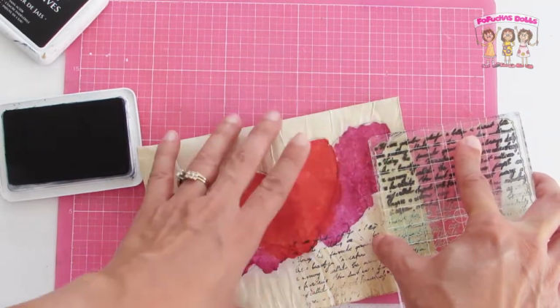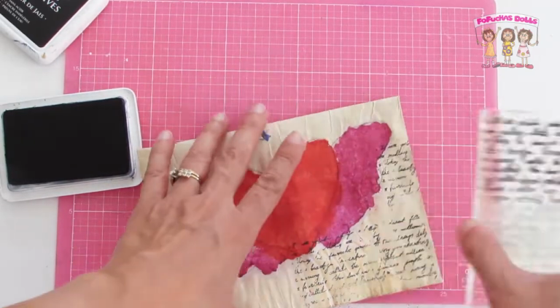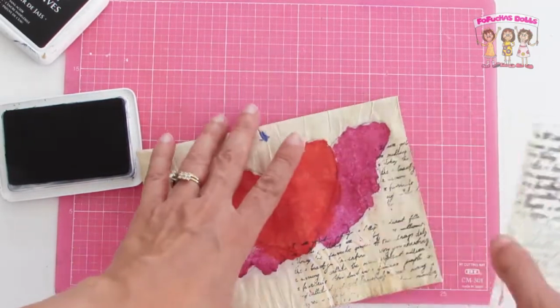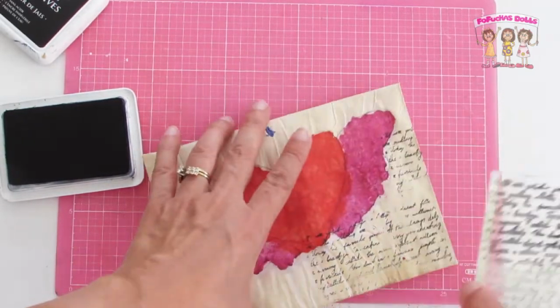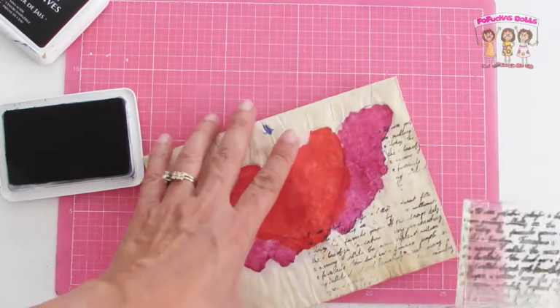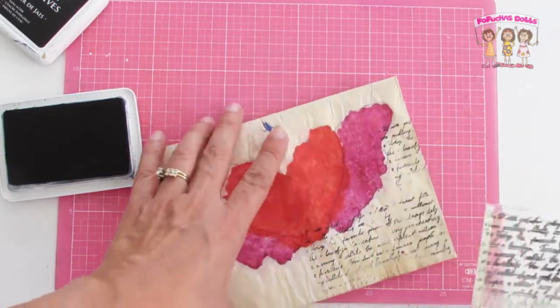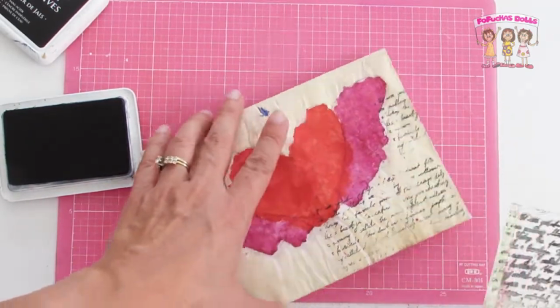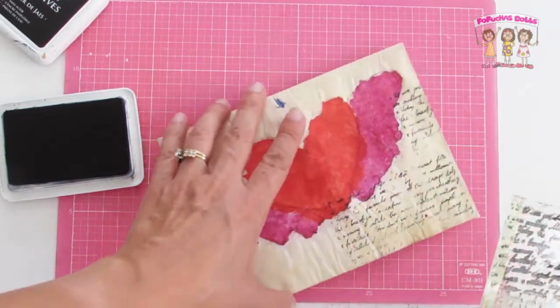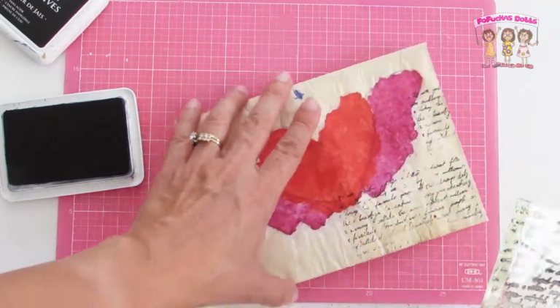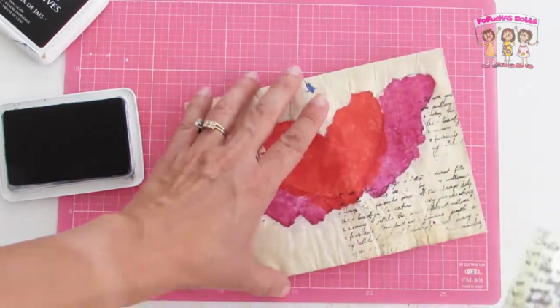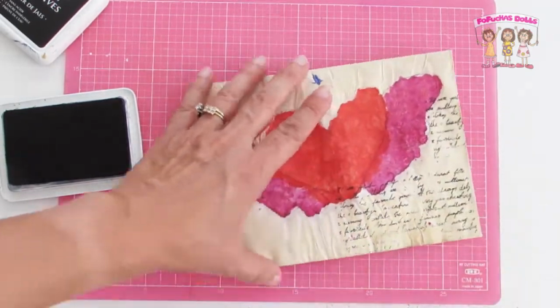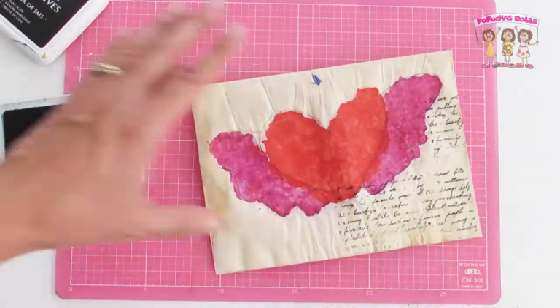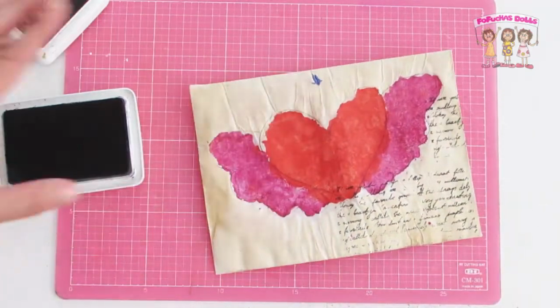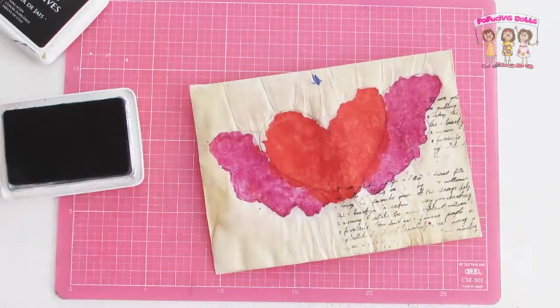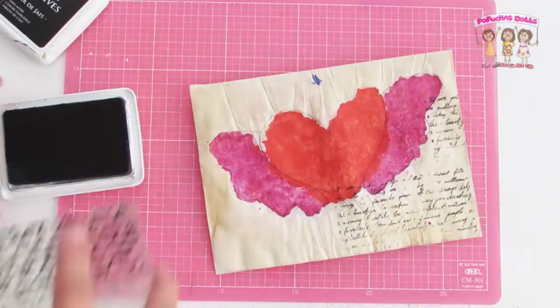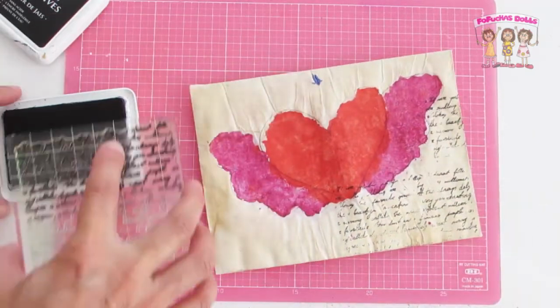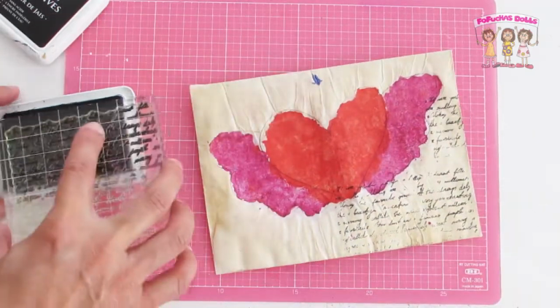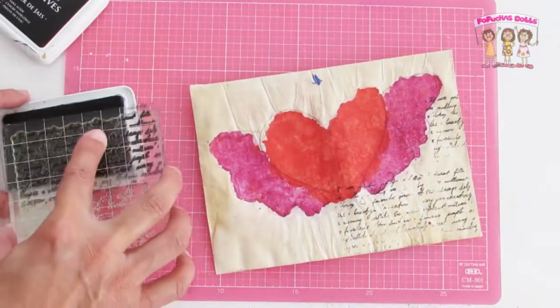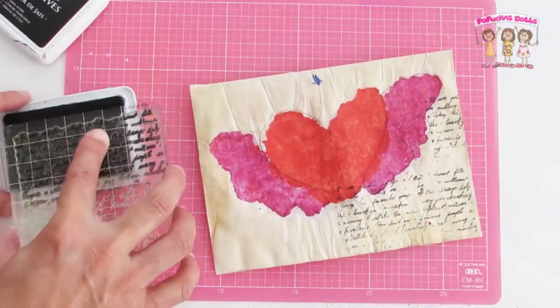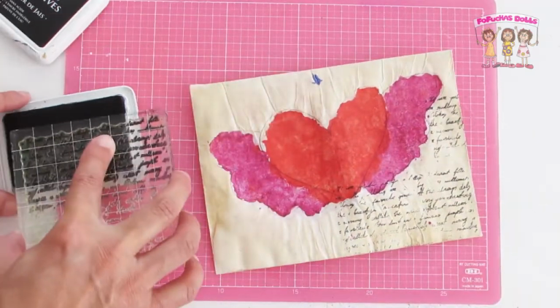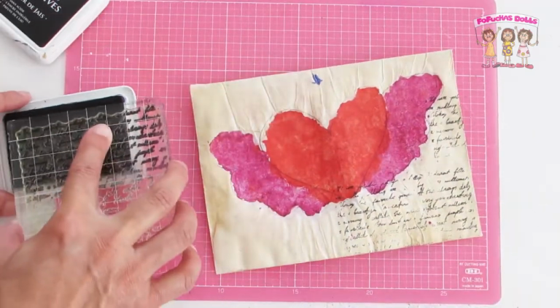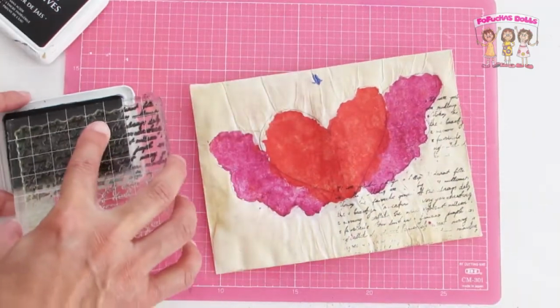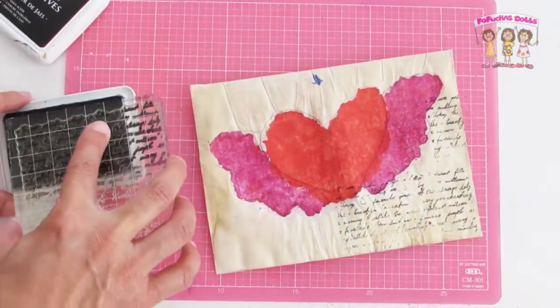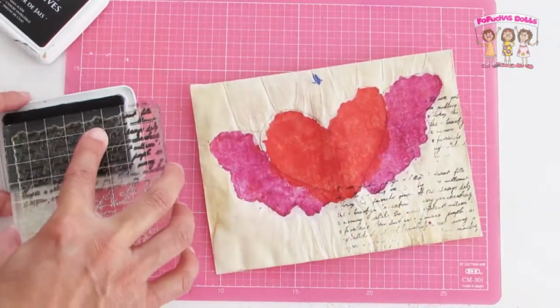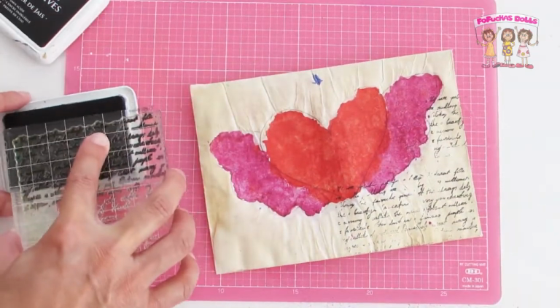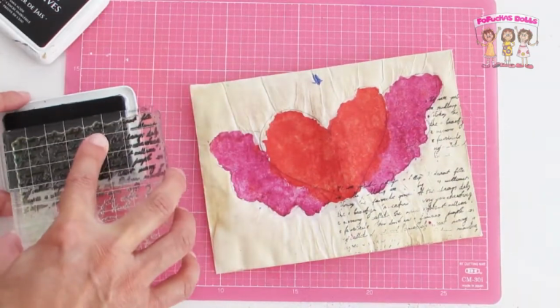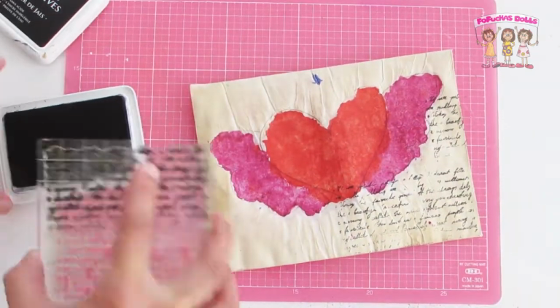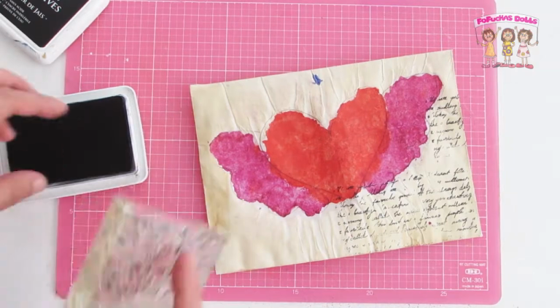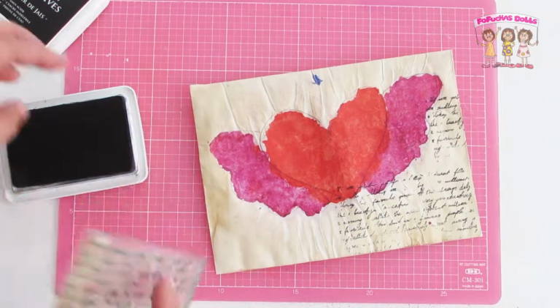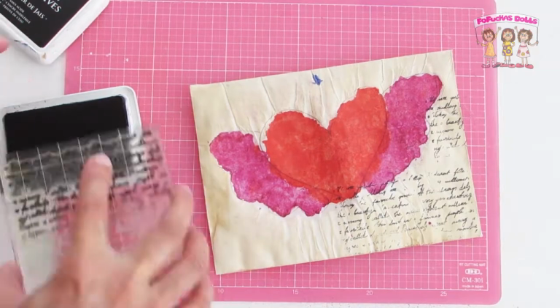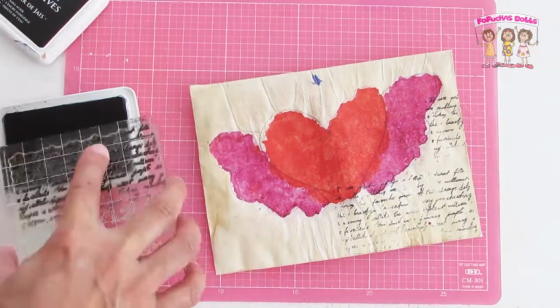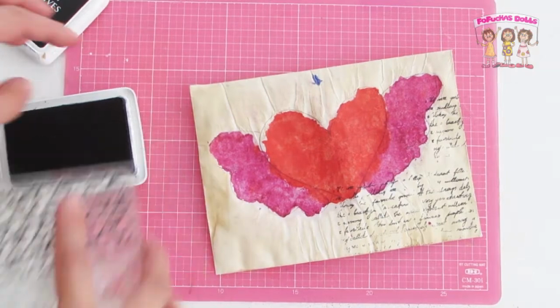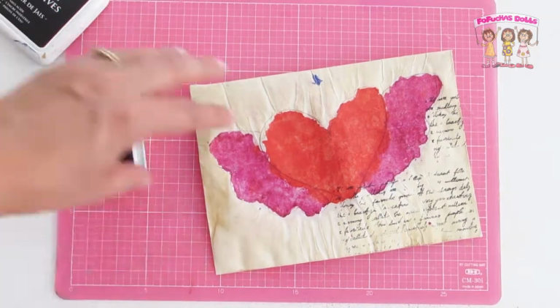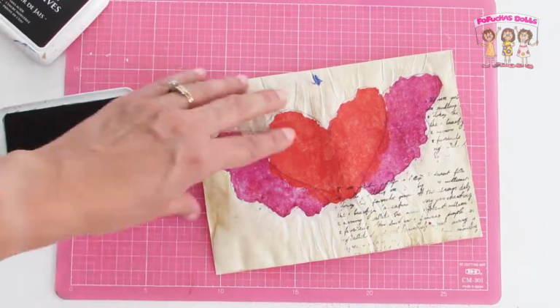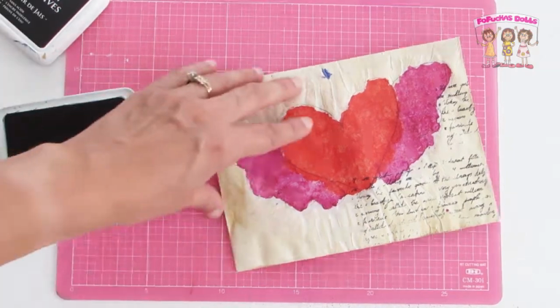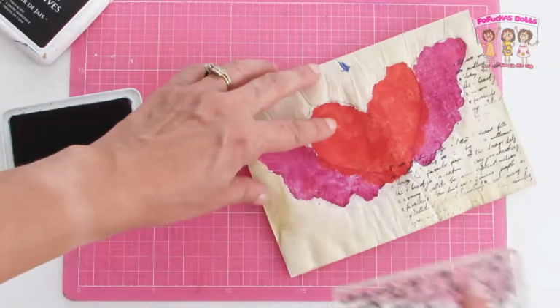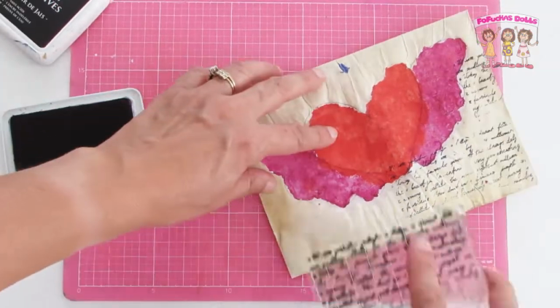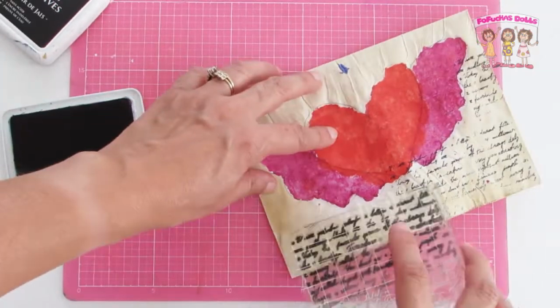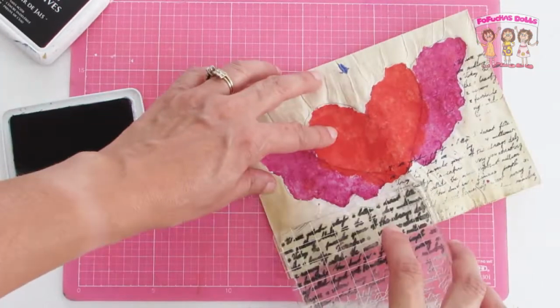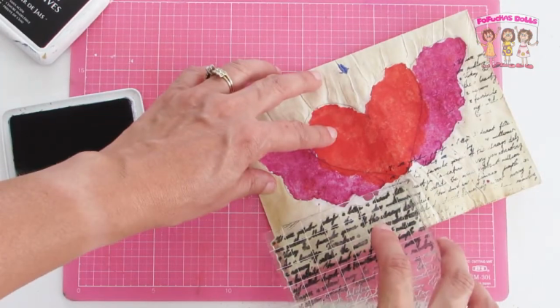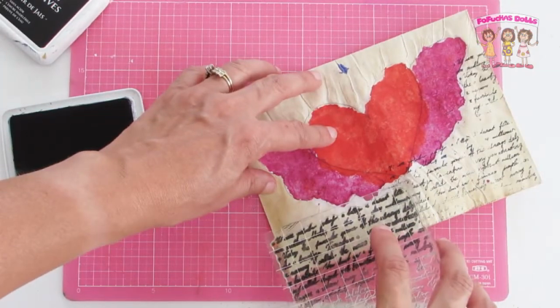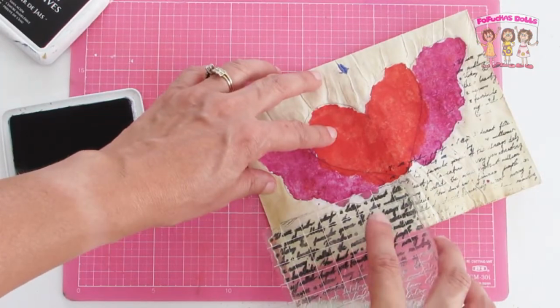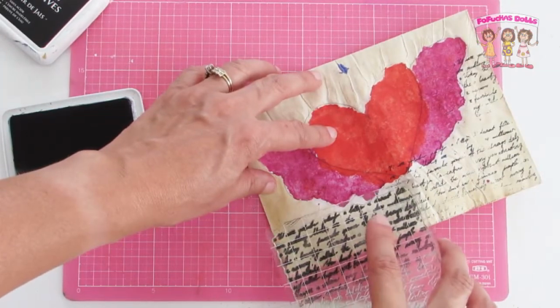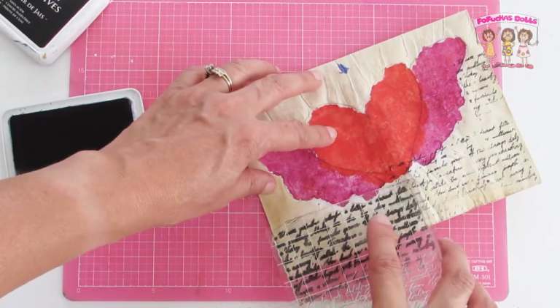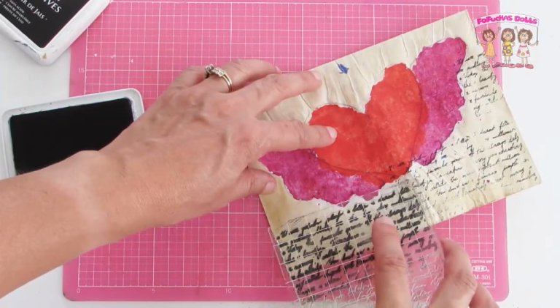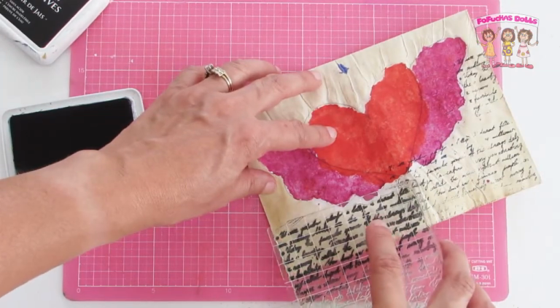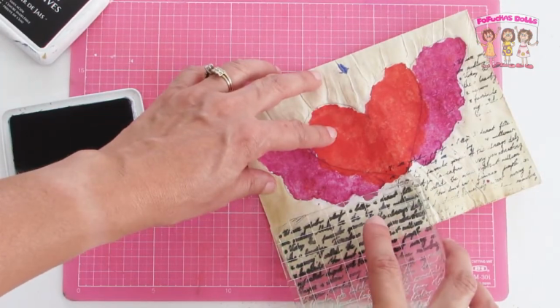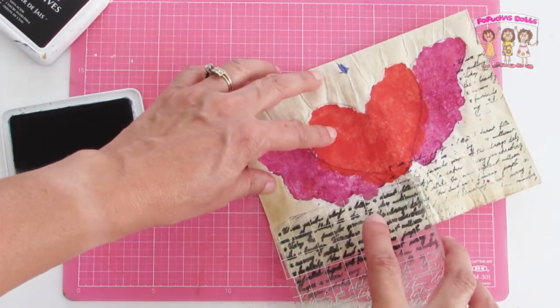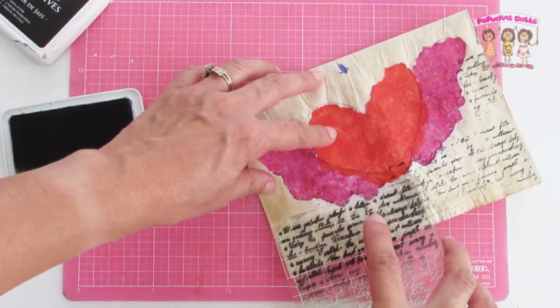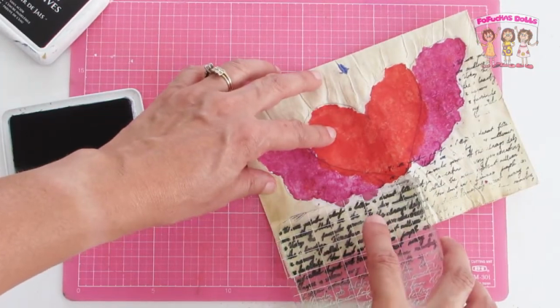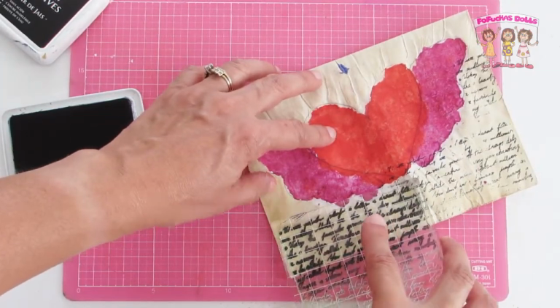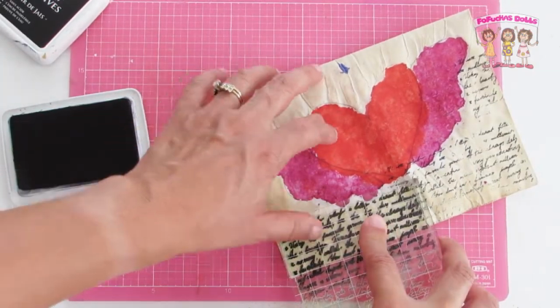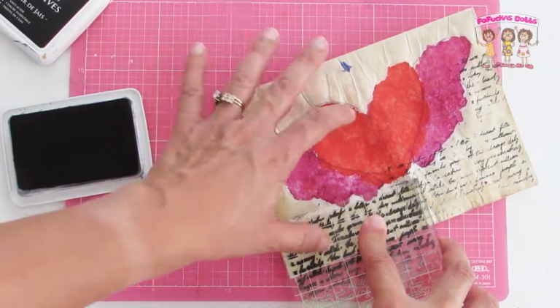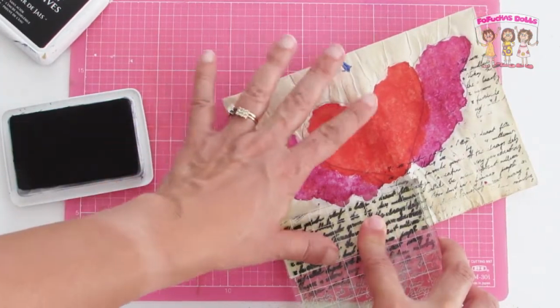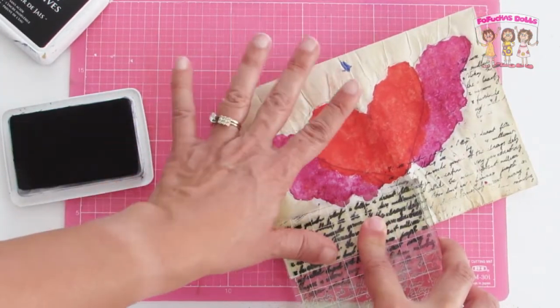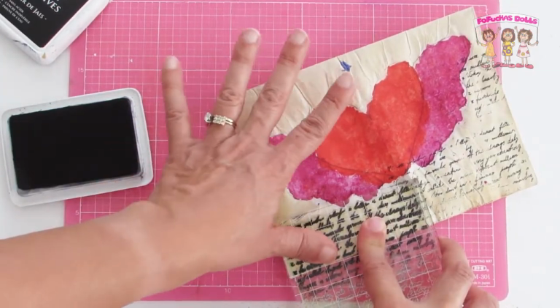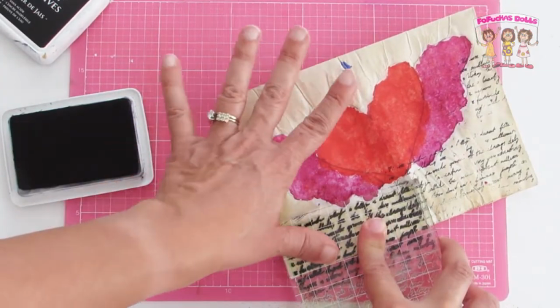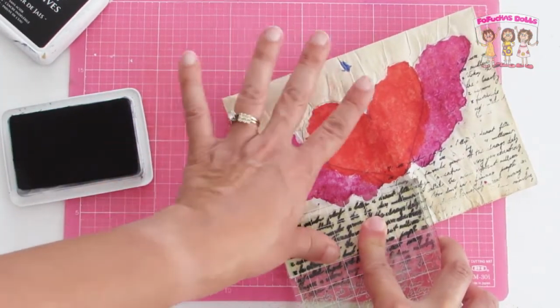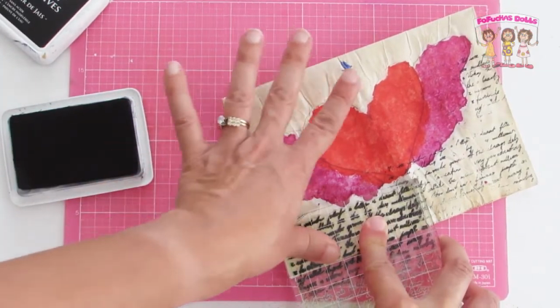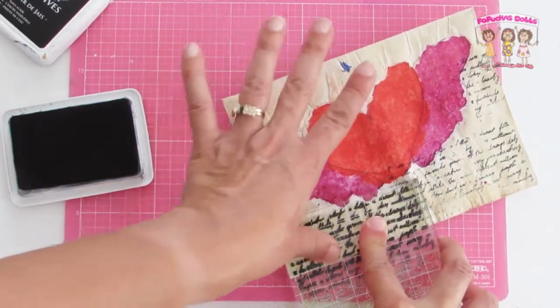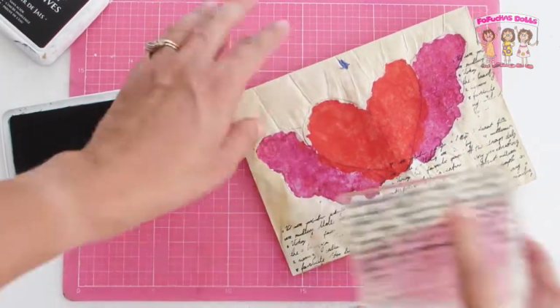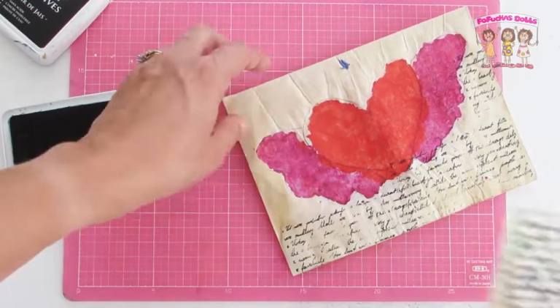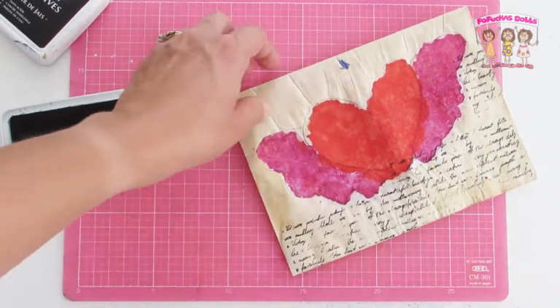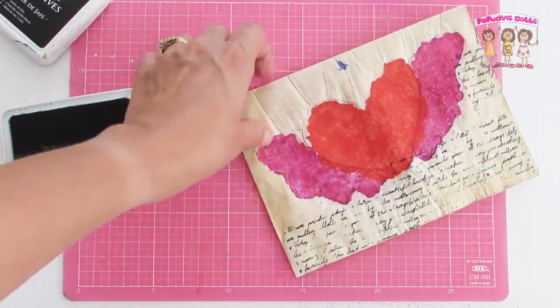Now it's time to use some stamps. I did get this stamp from Amazon — this is pretty lettering — so I'll leave that link below if you're interested.